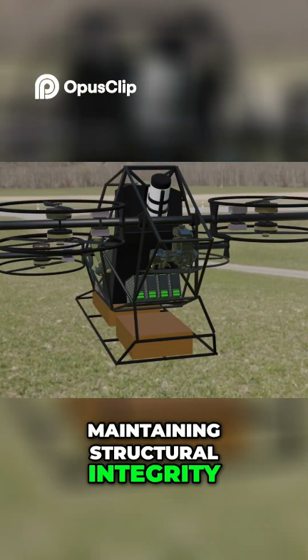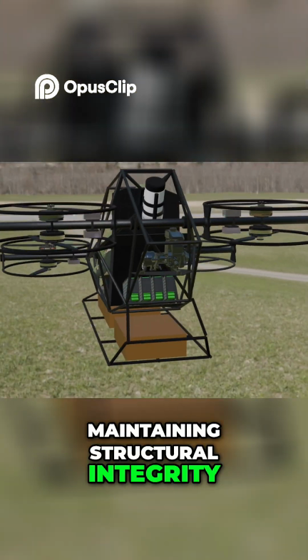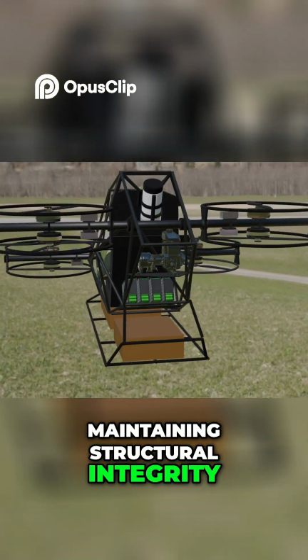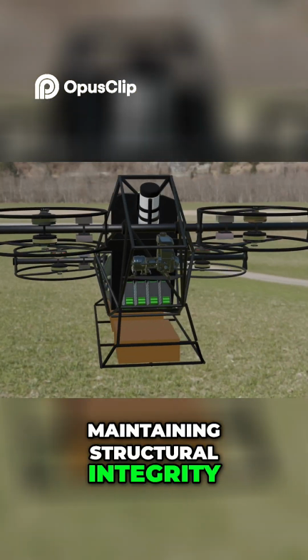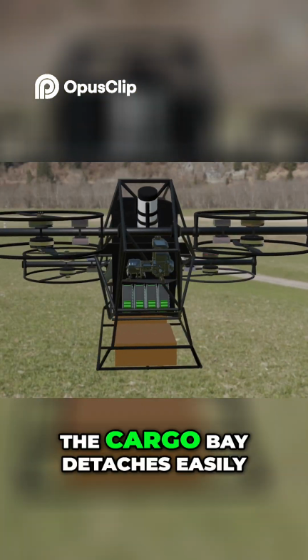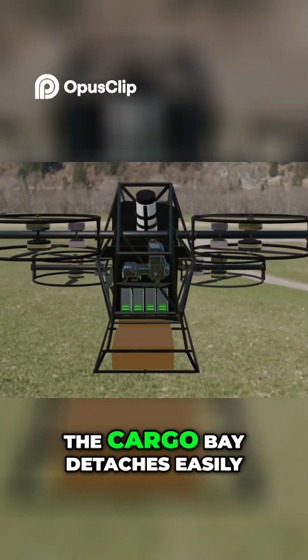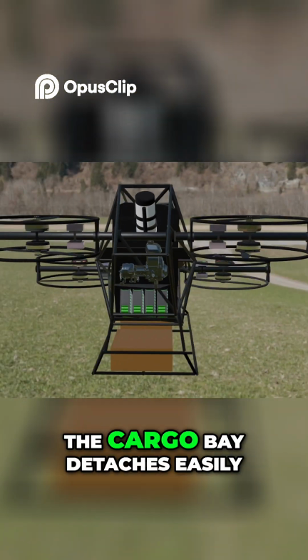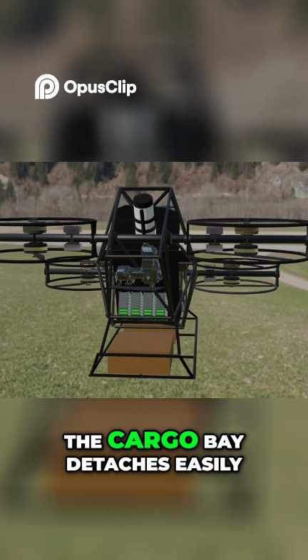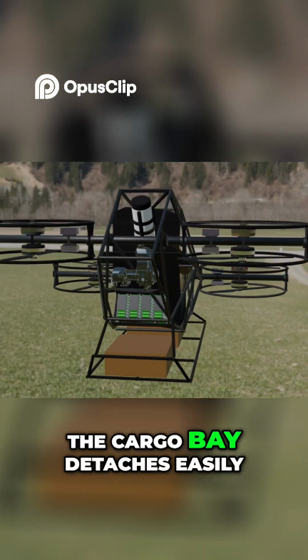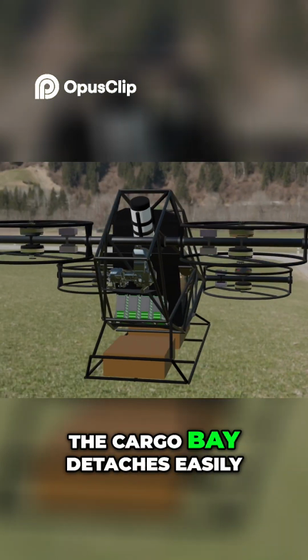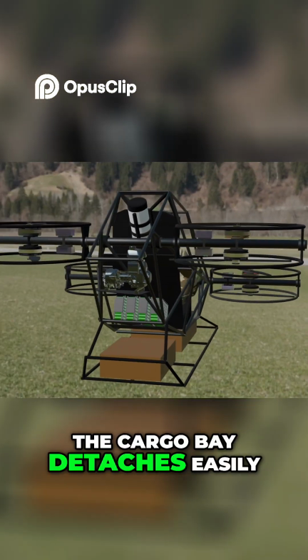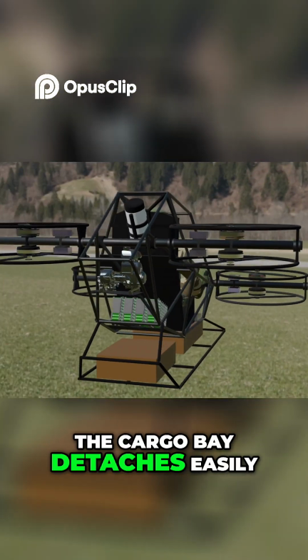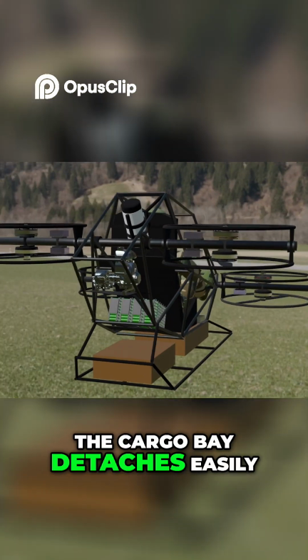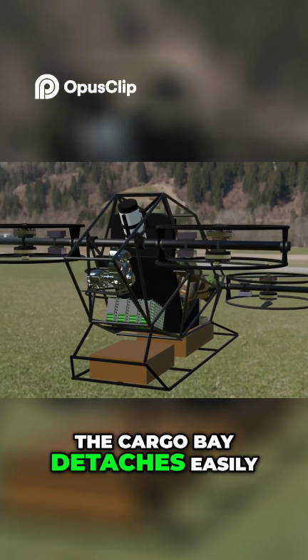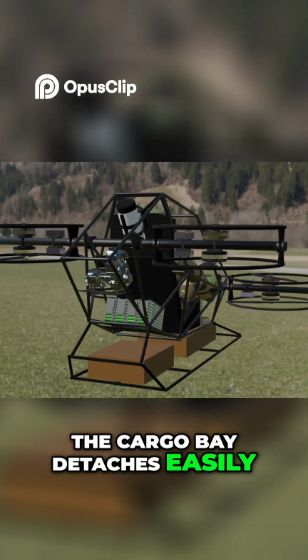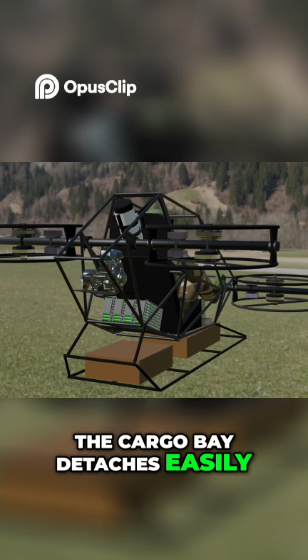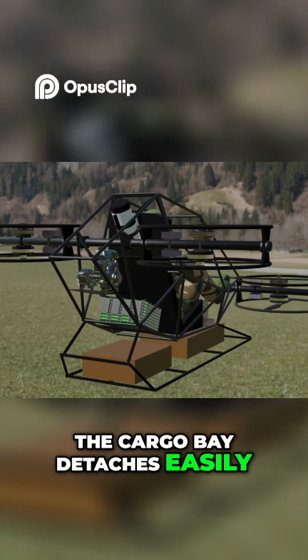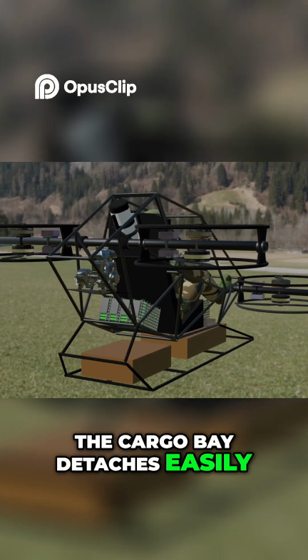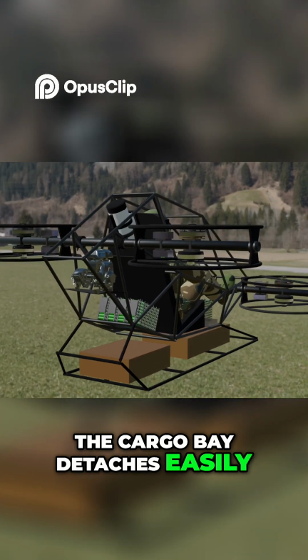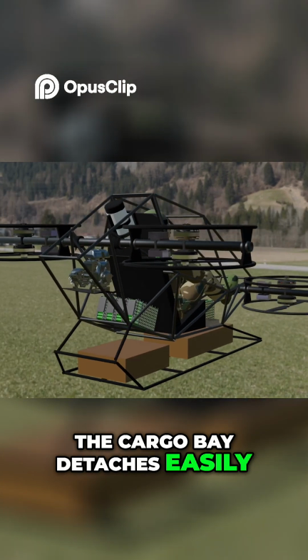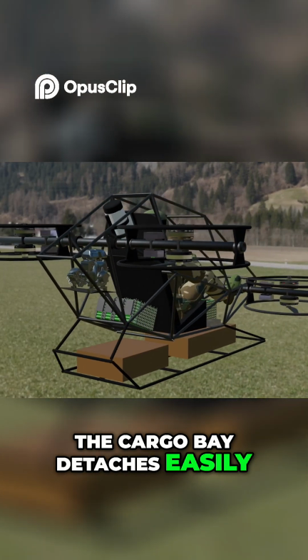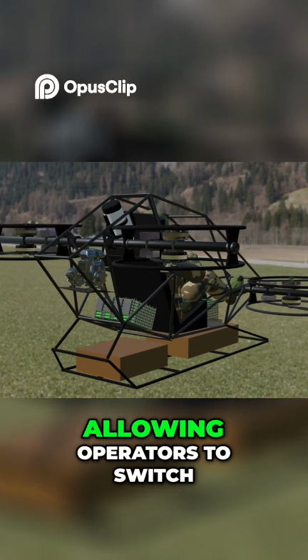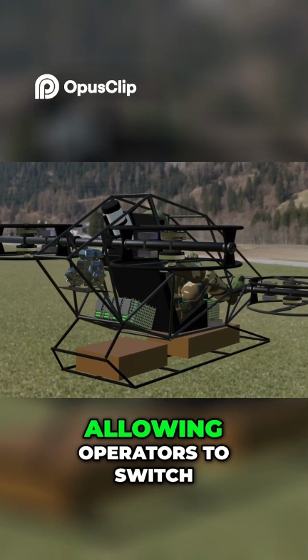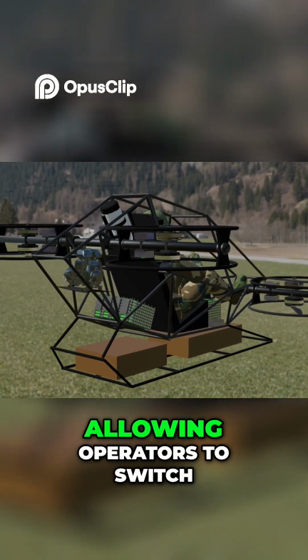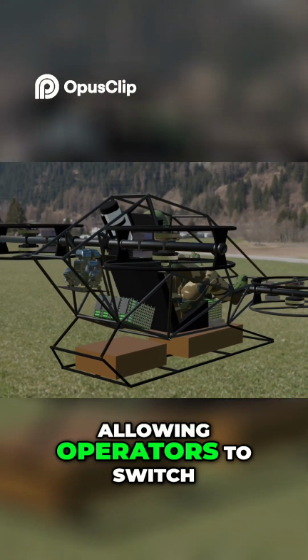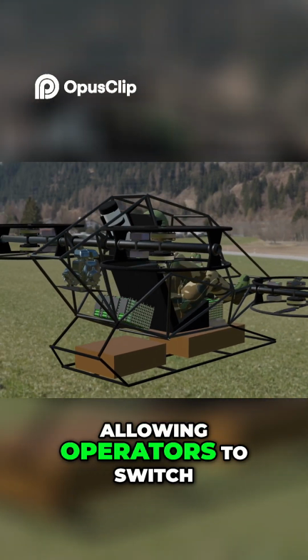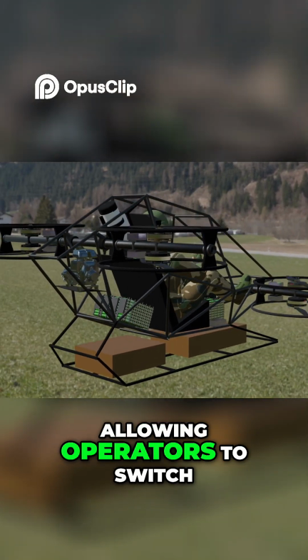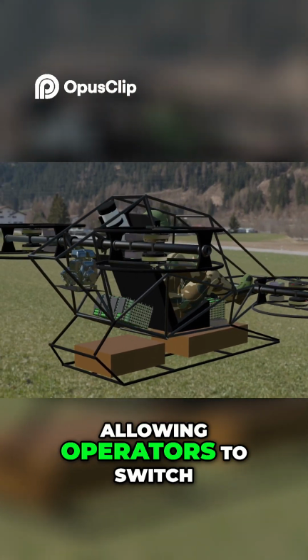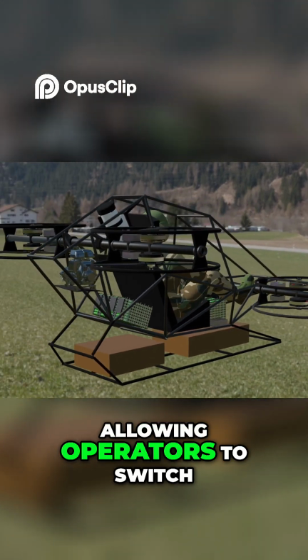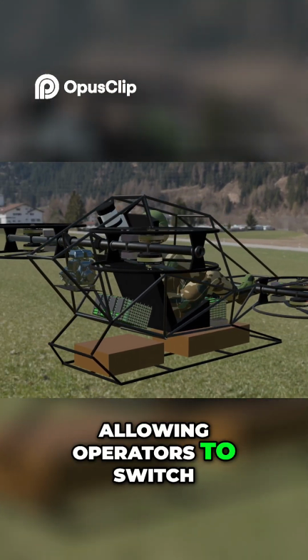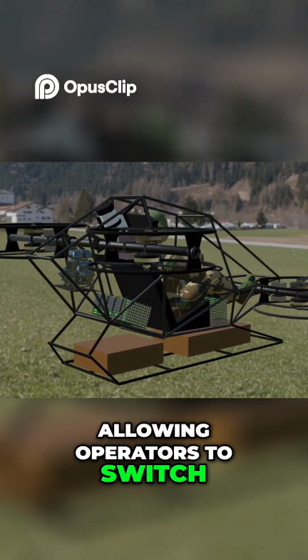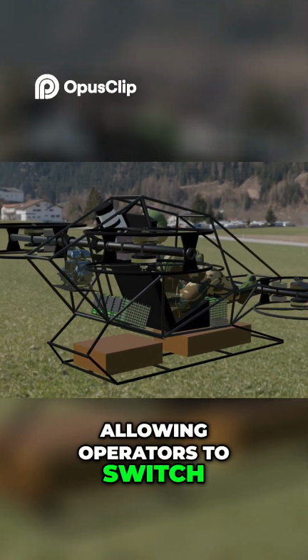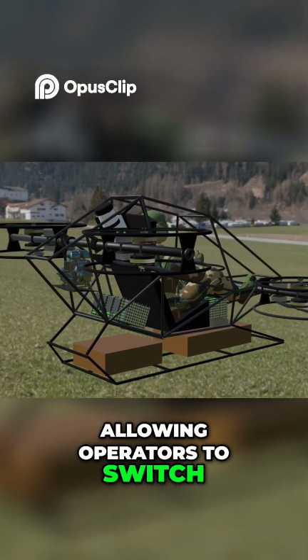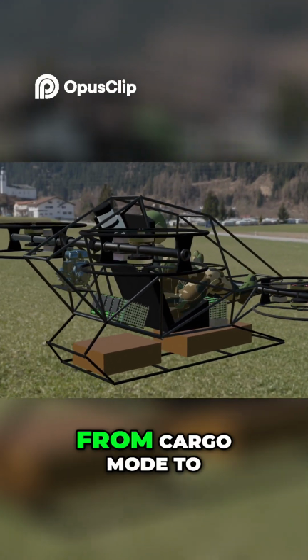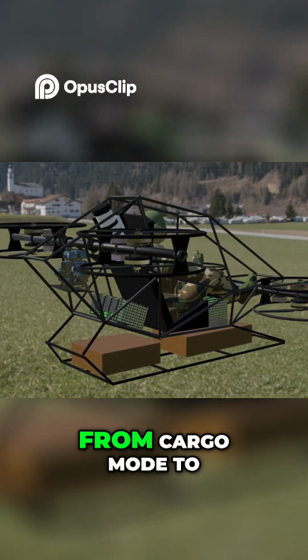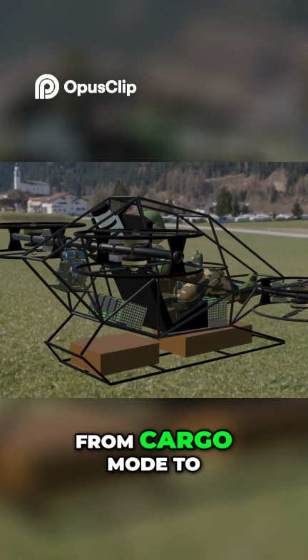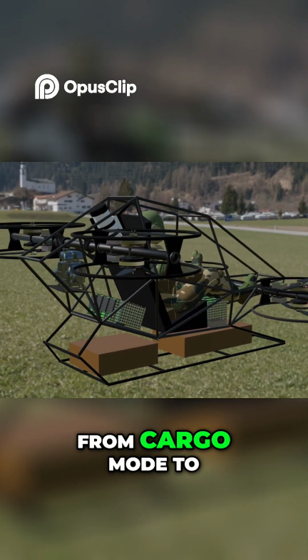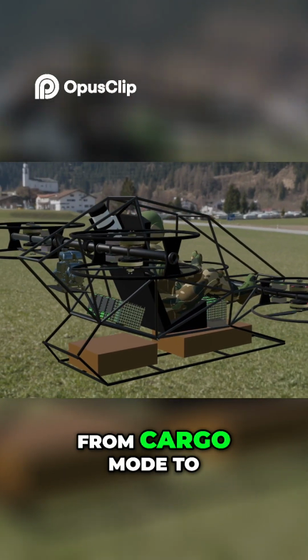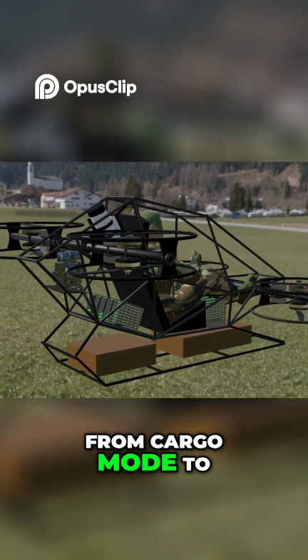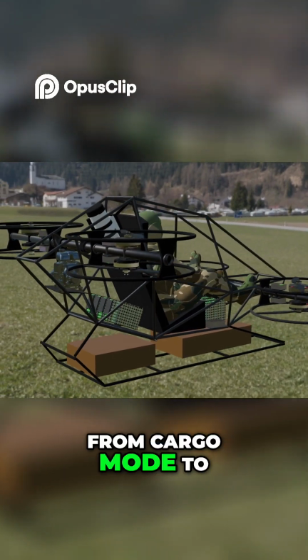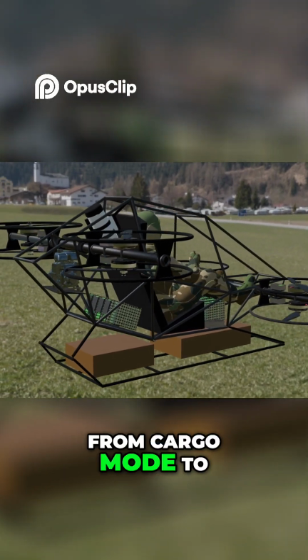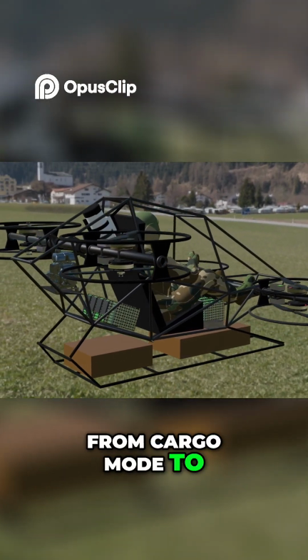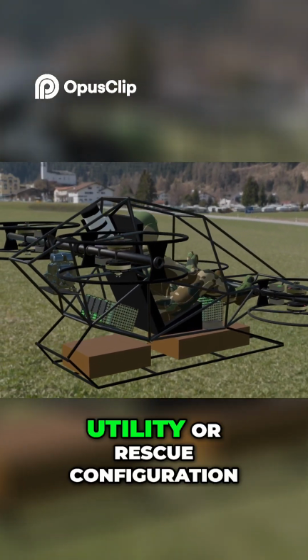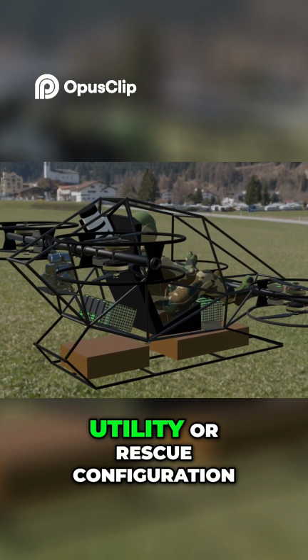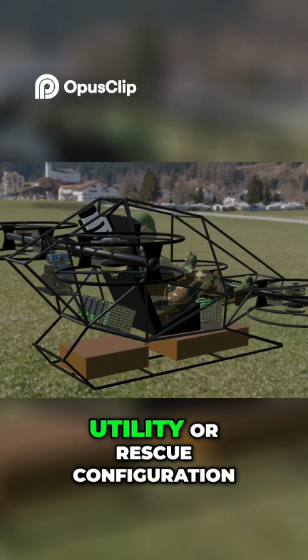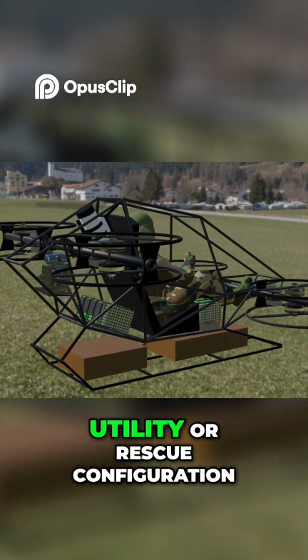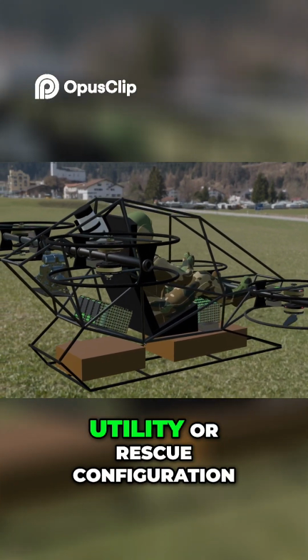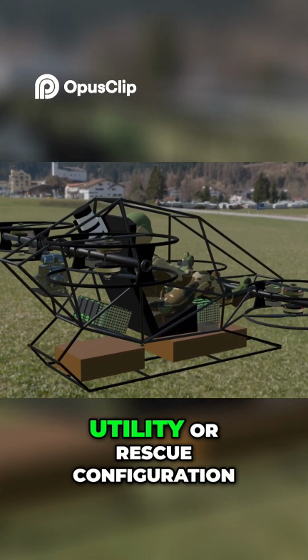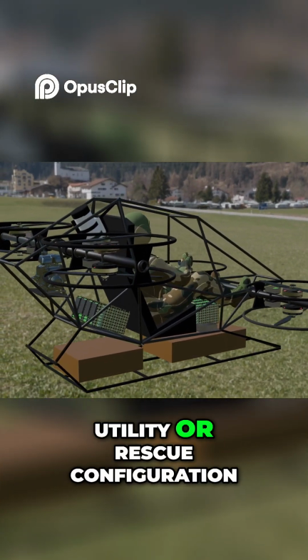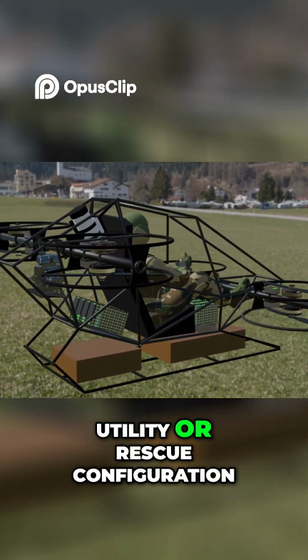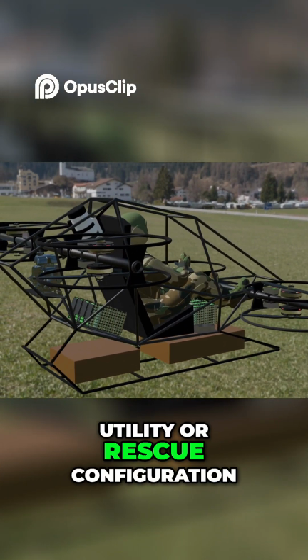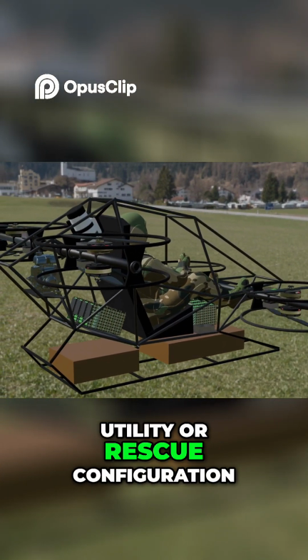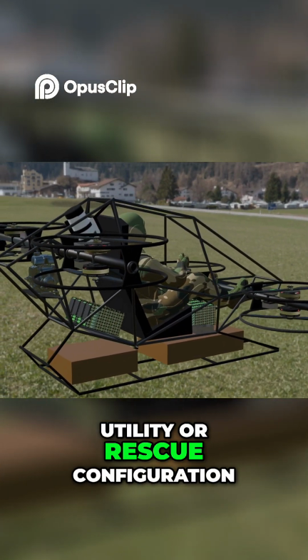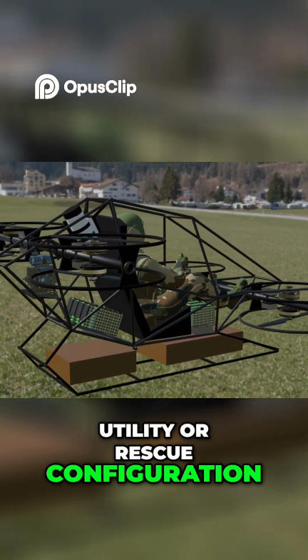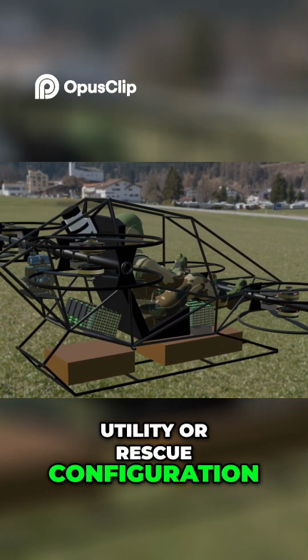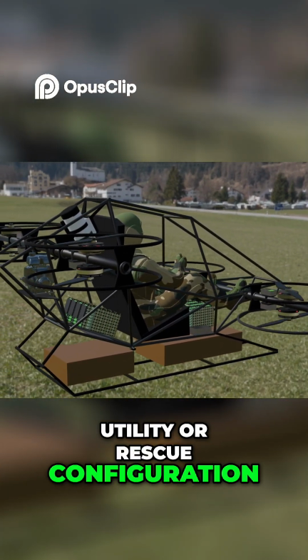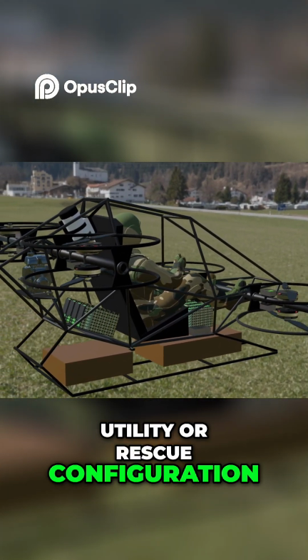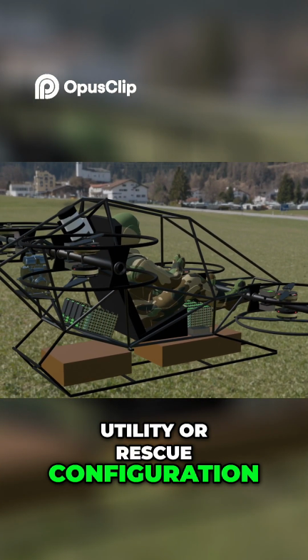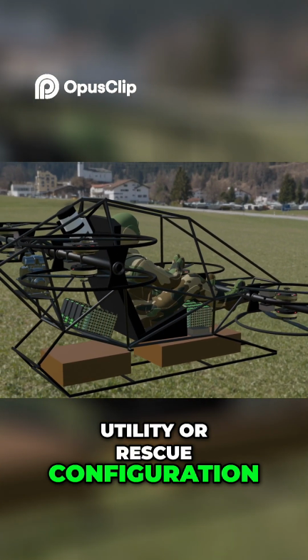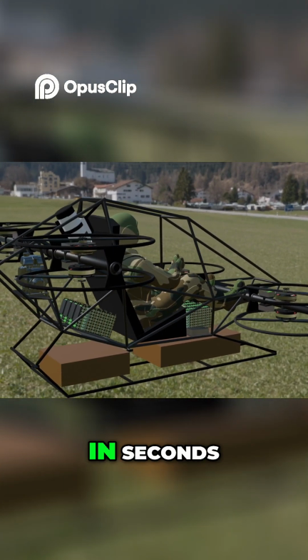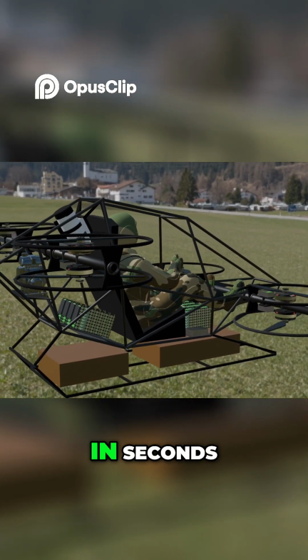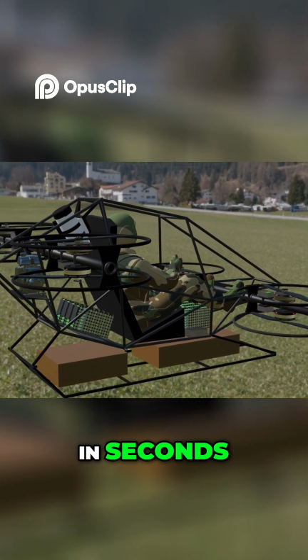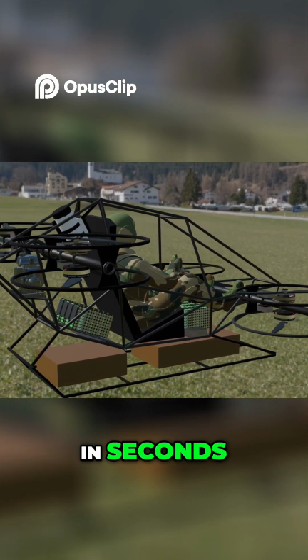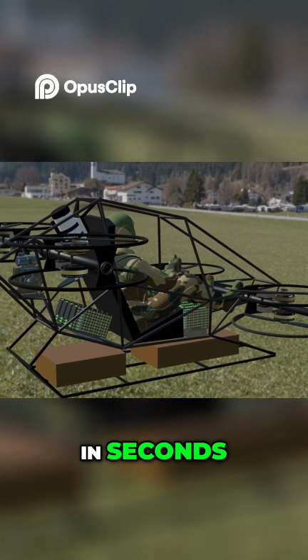The cargo bay detaches easily, allowing operators to switch from cargo mode to utility or rescue configuration in seconds.